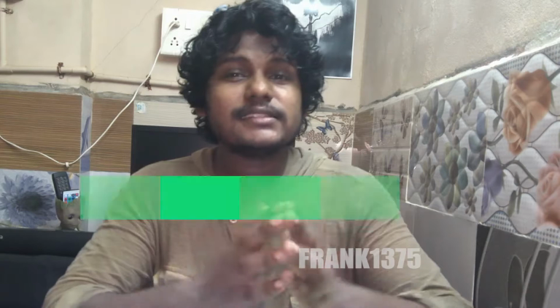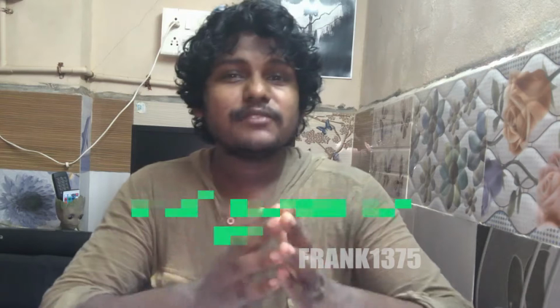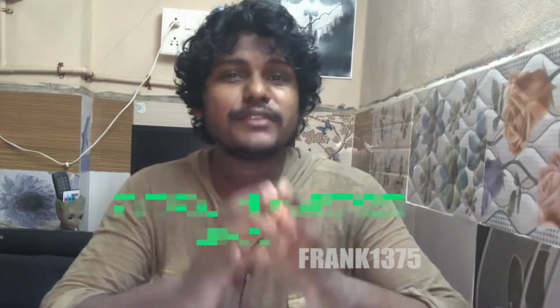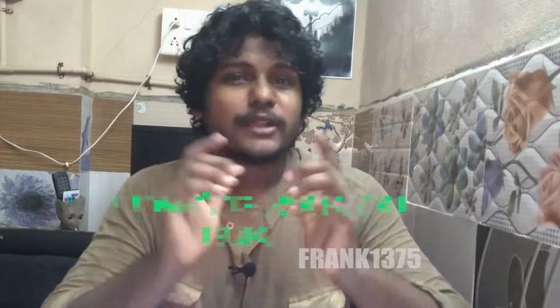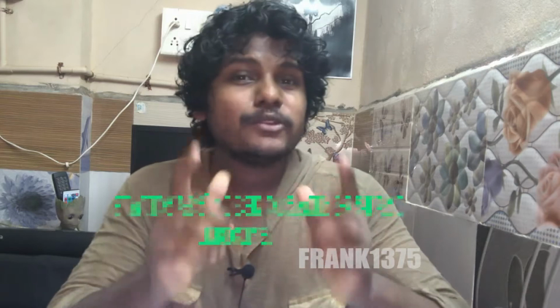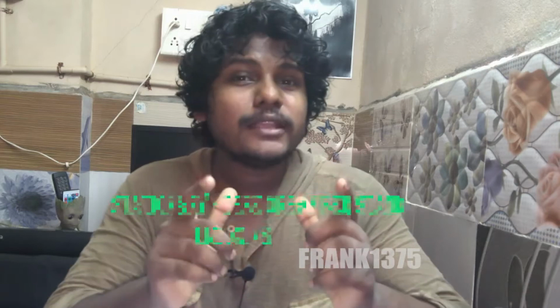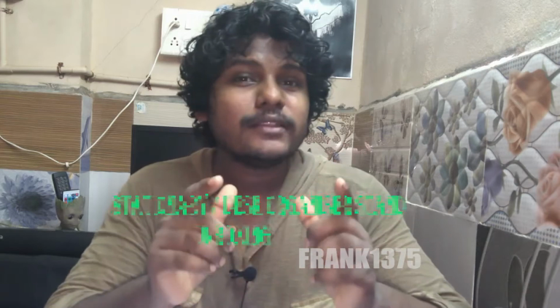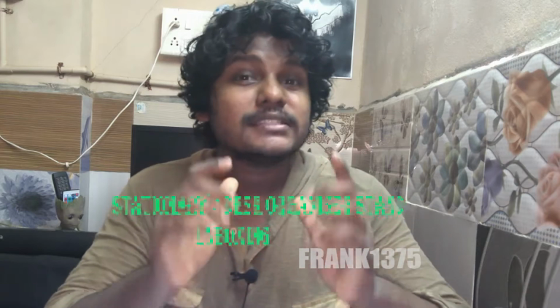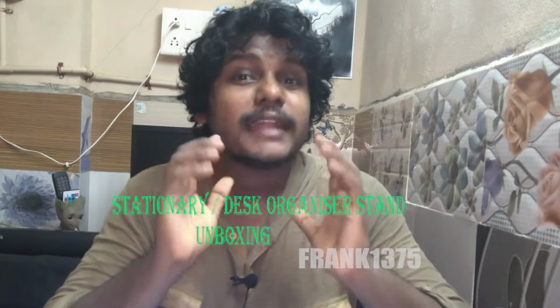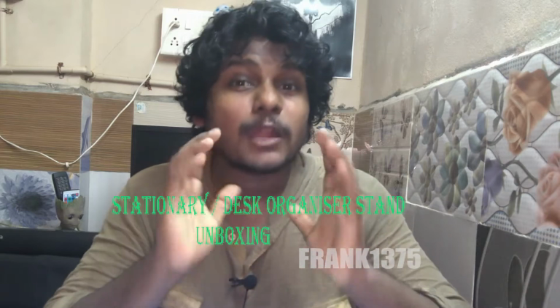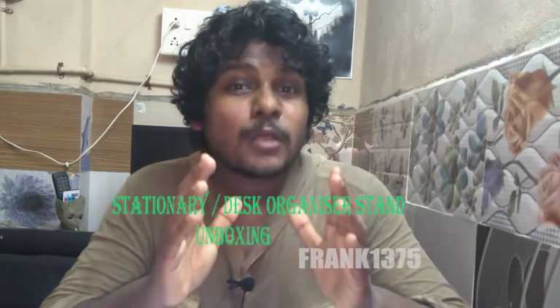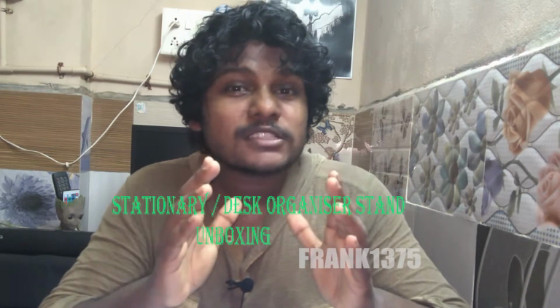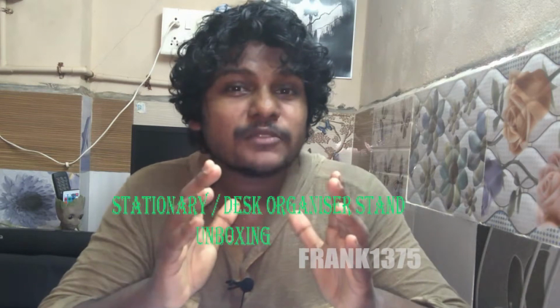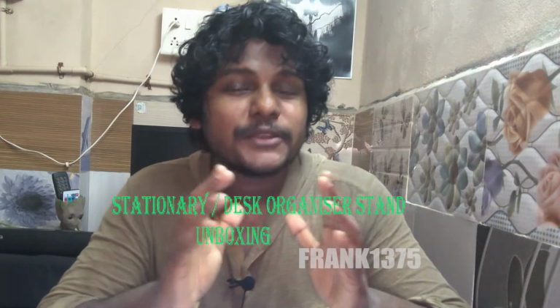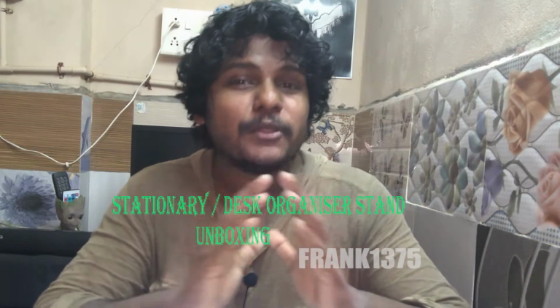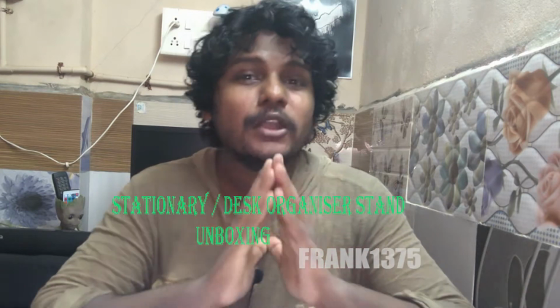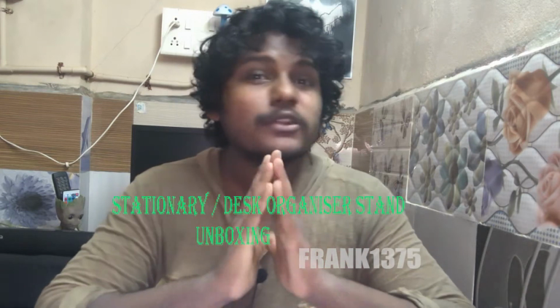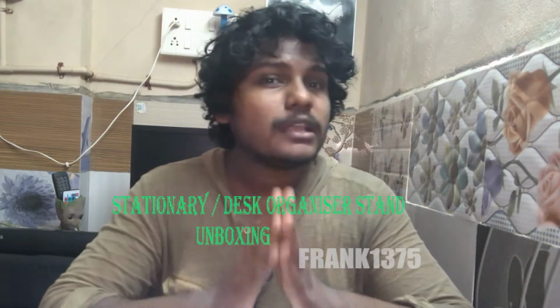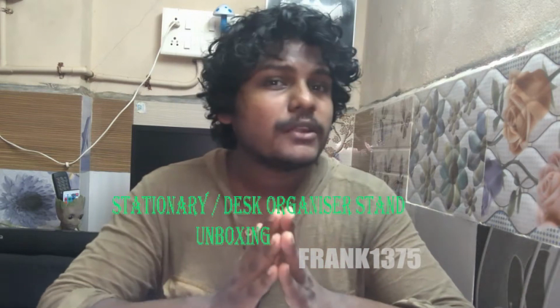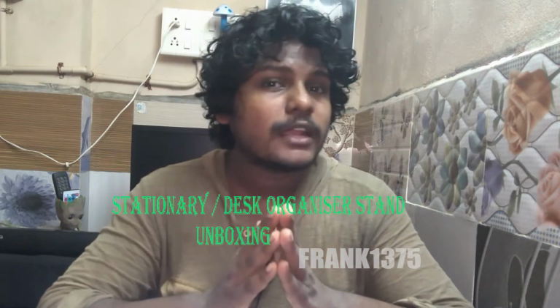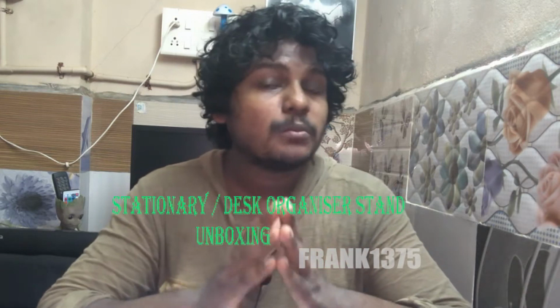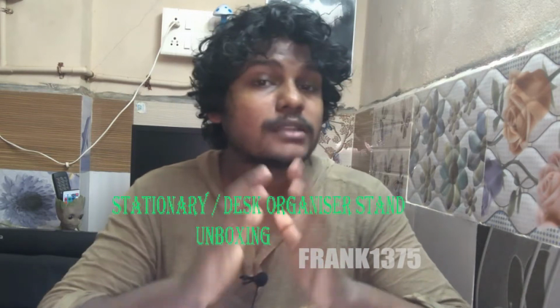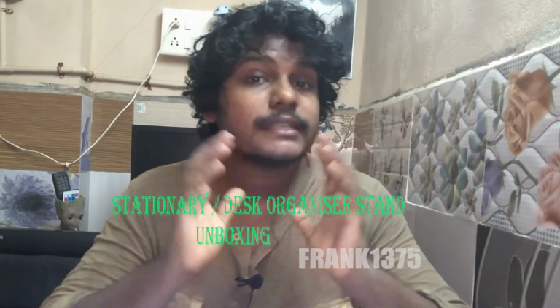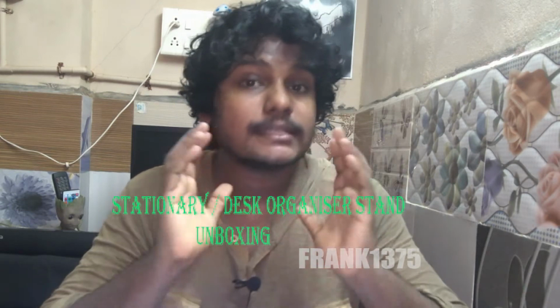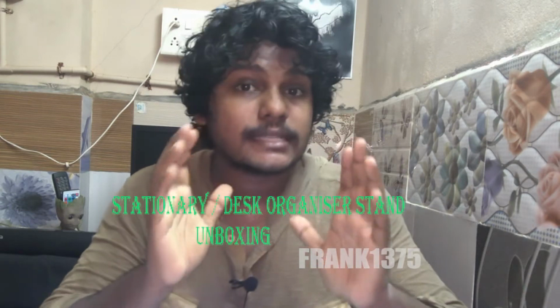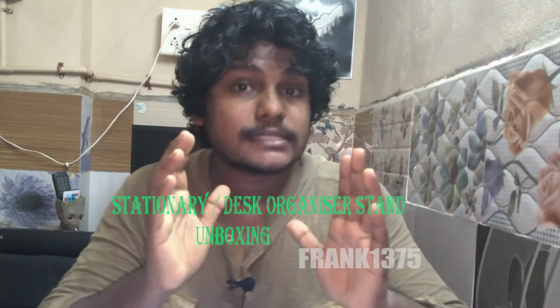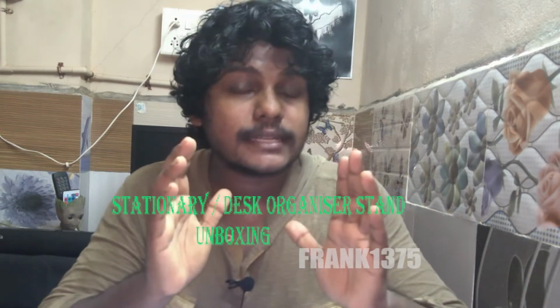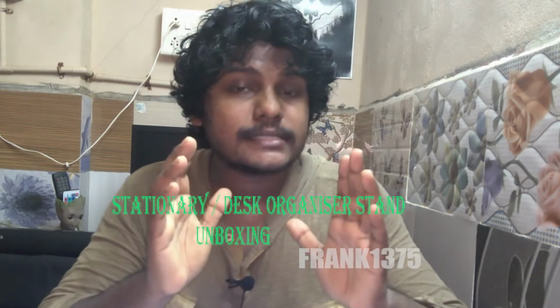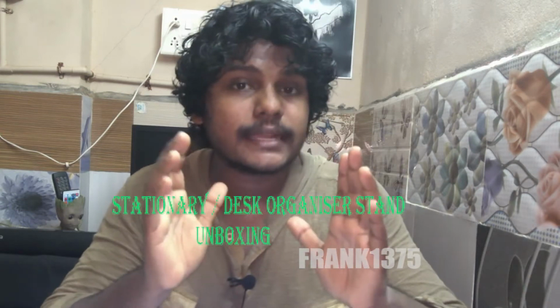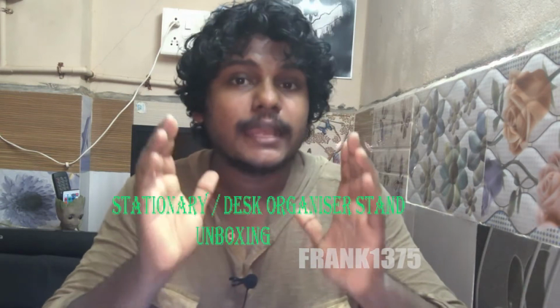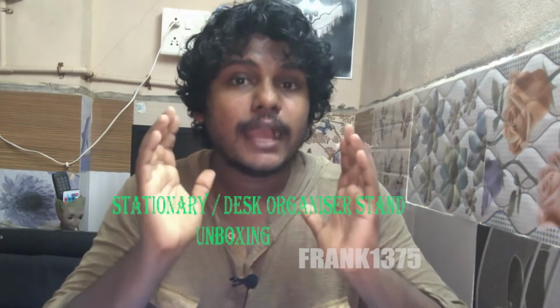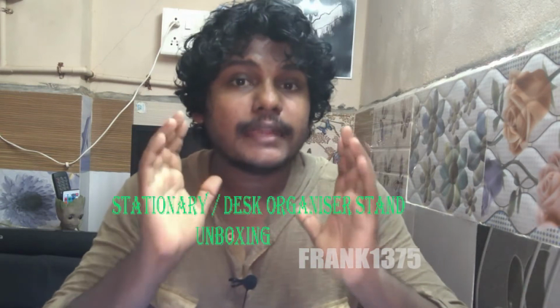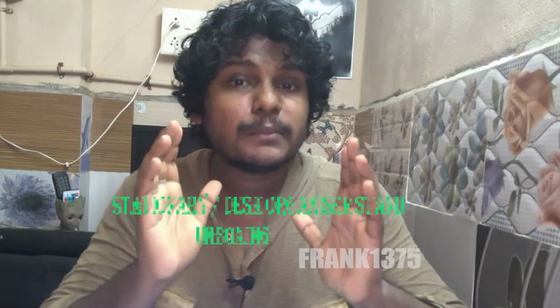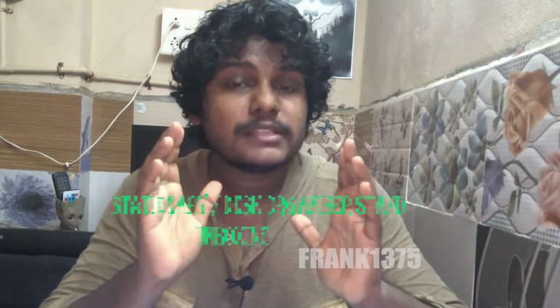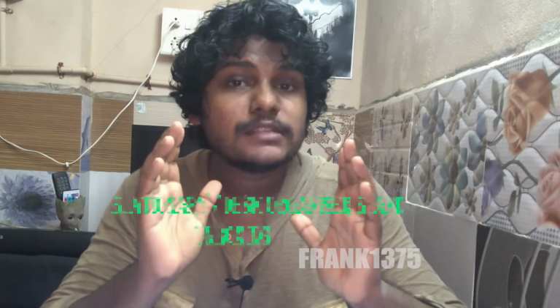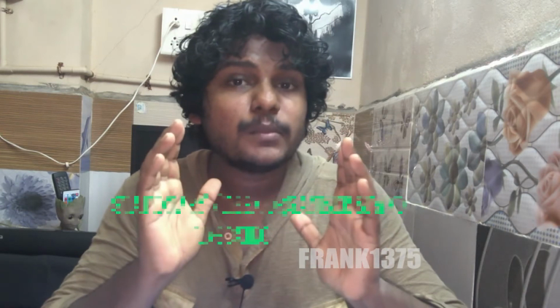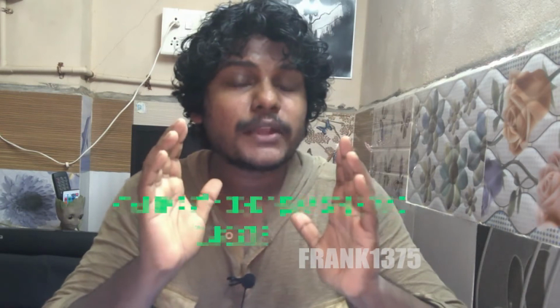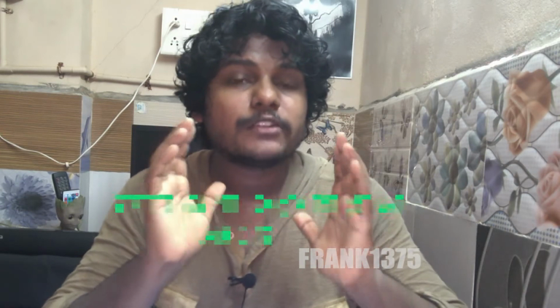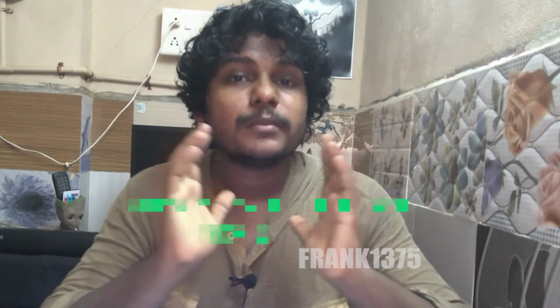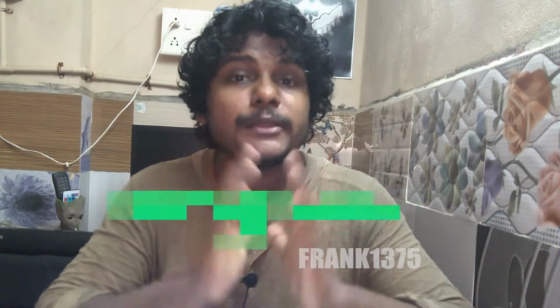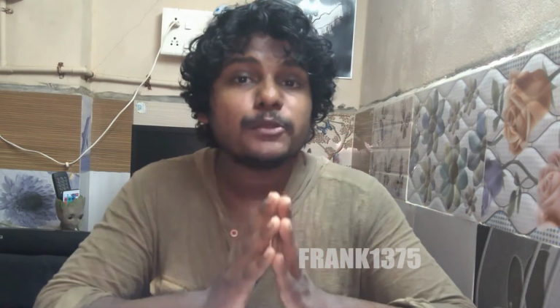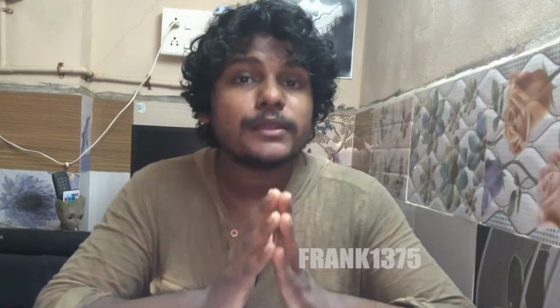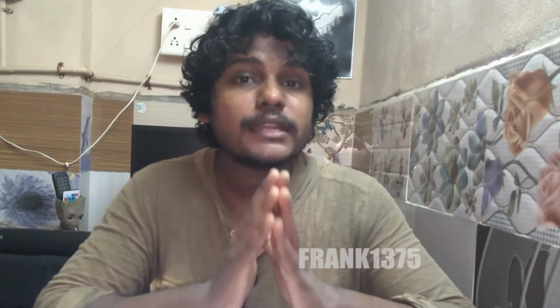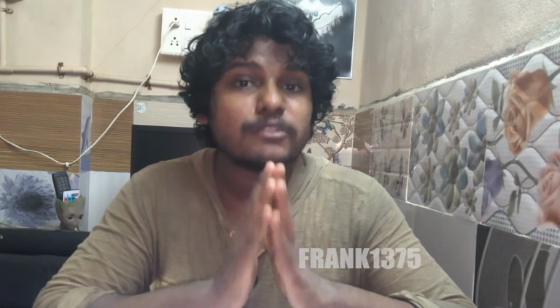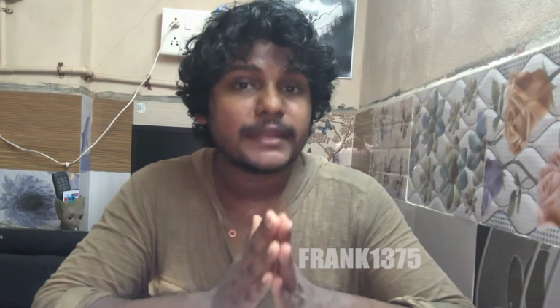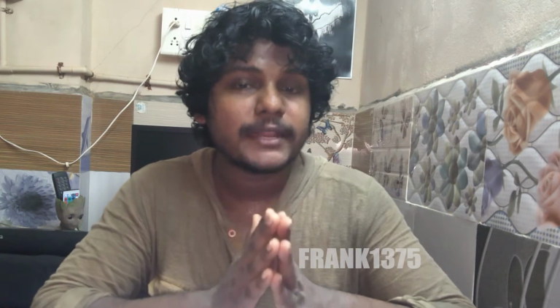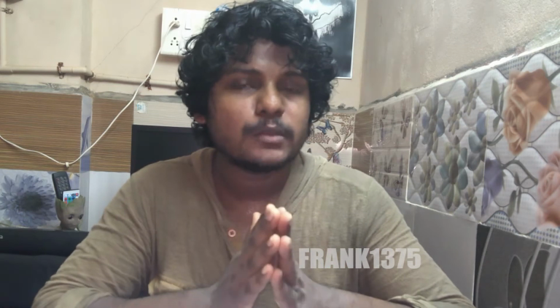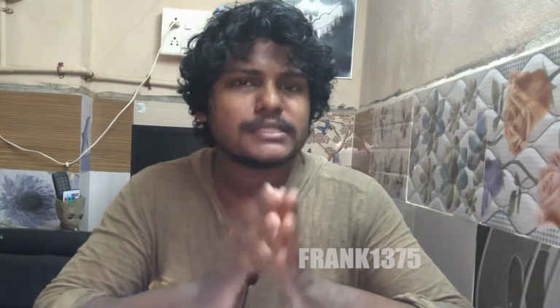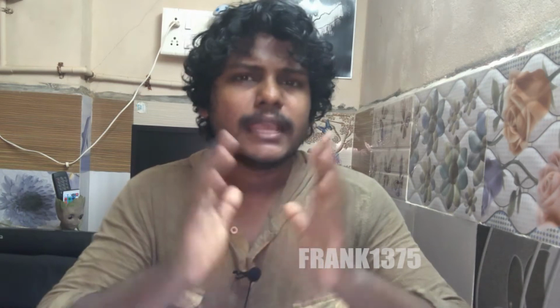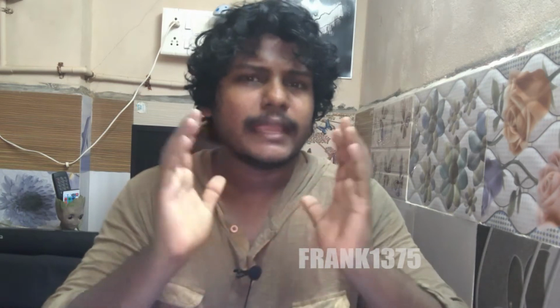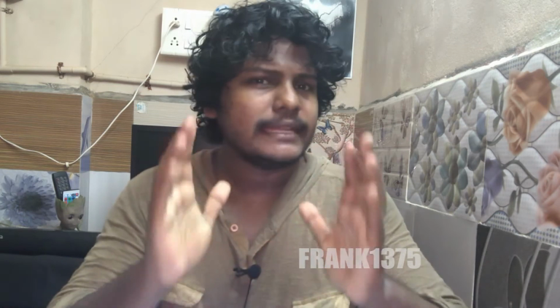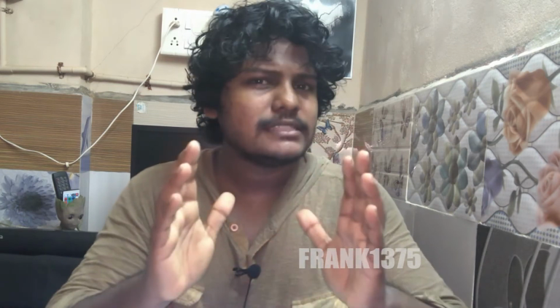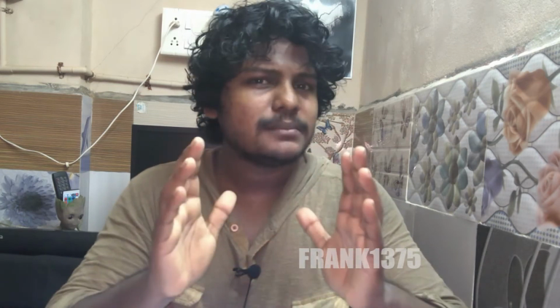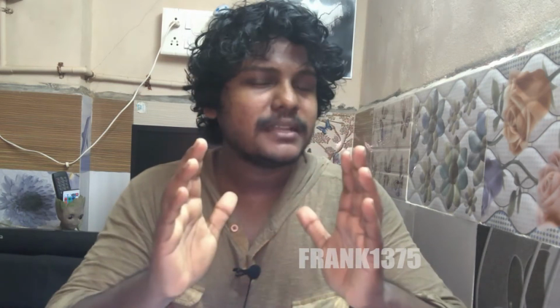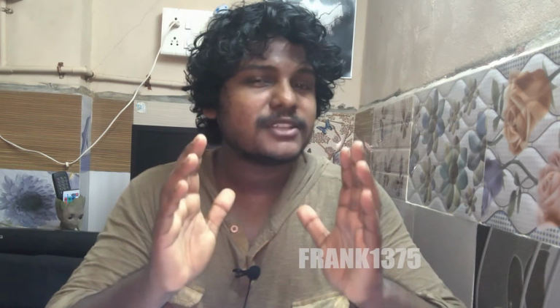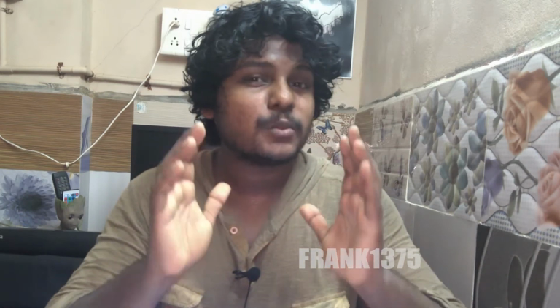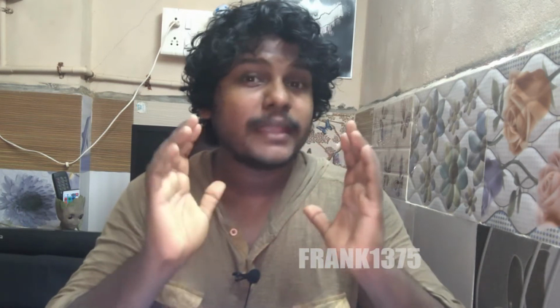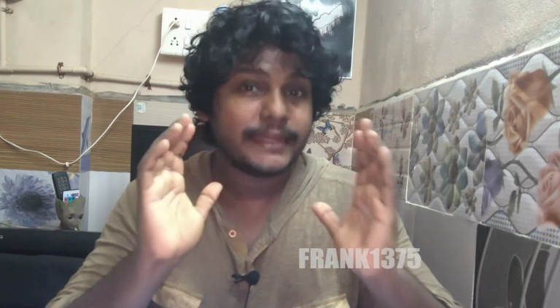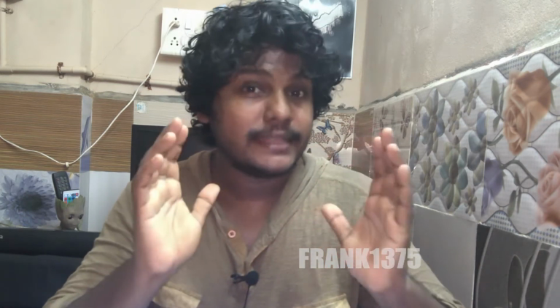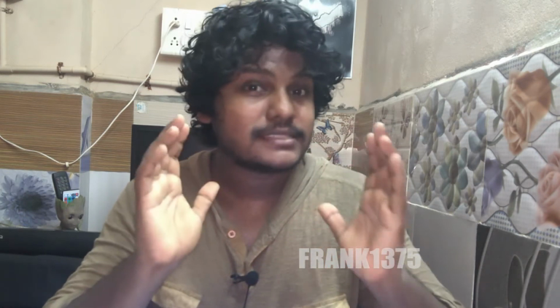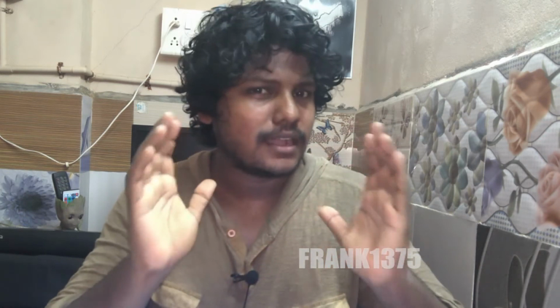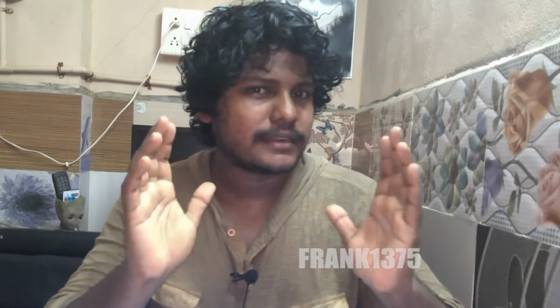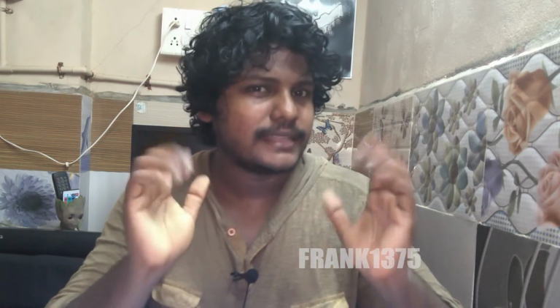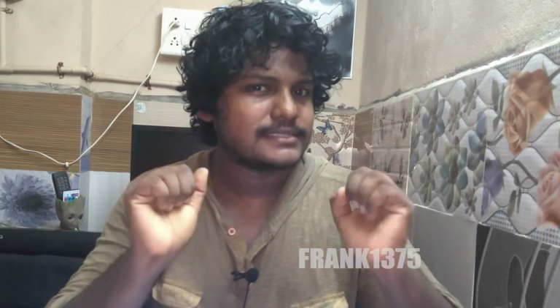I am Frank. Today I am going to do an unboxing video — I am going to unbox a stationary stand. The price of the product is 259 rupees, and it is simply described as a desk organizer.